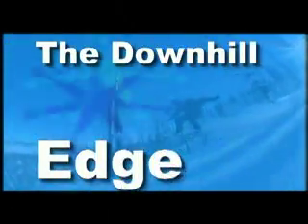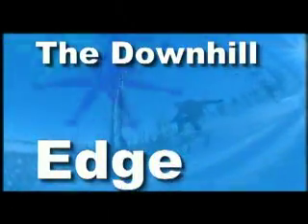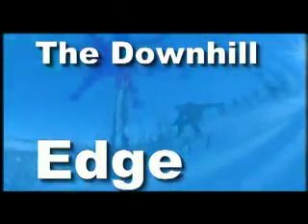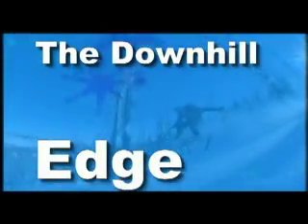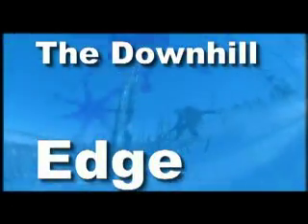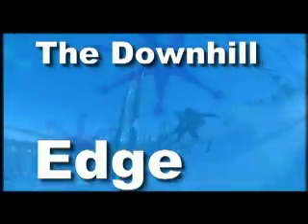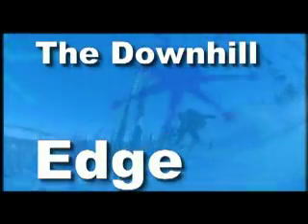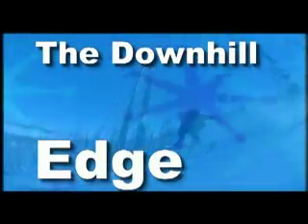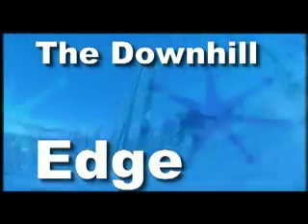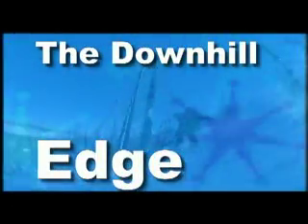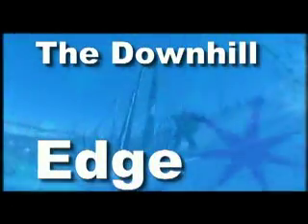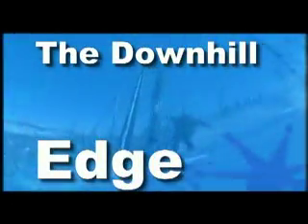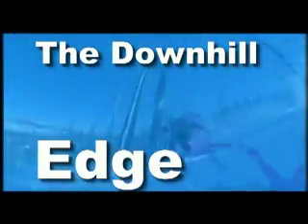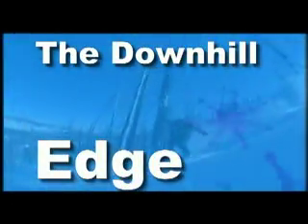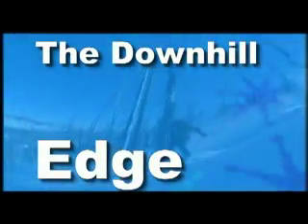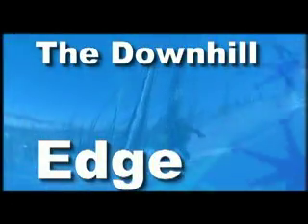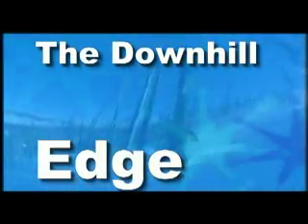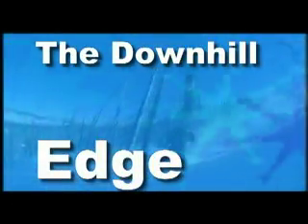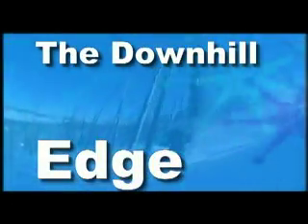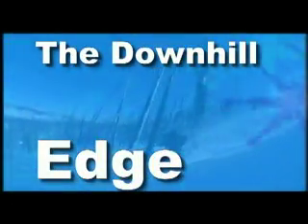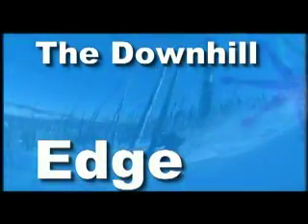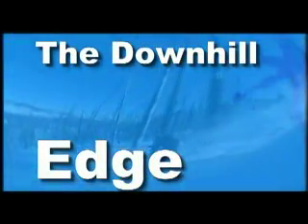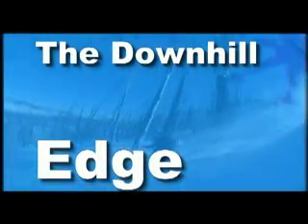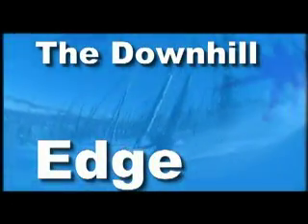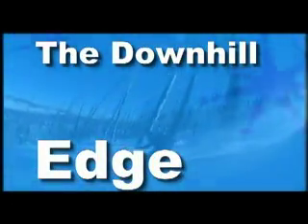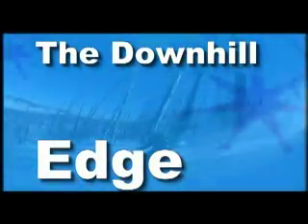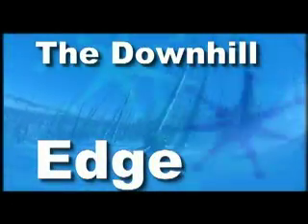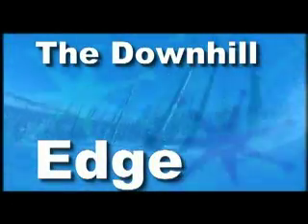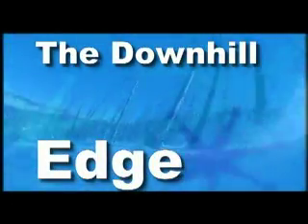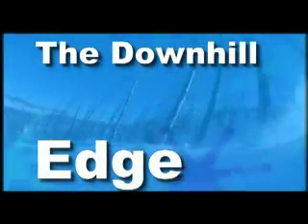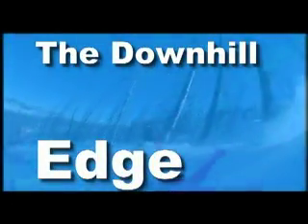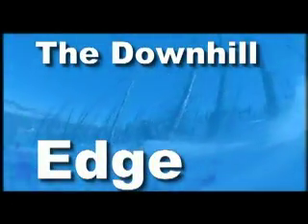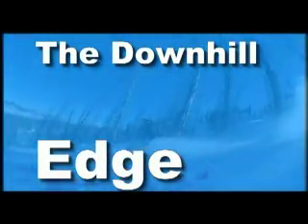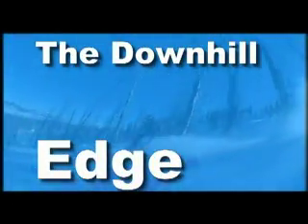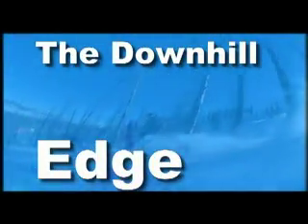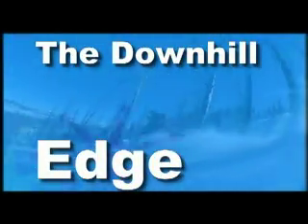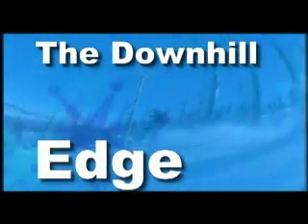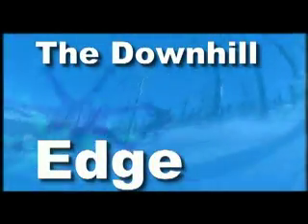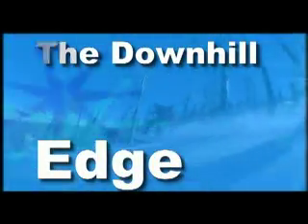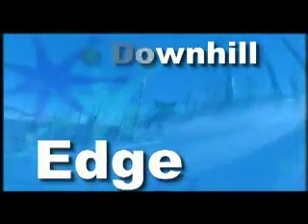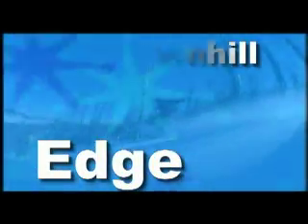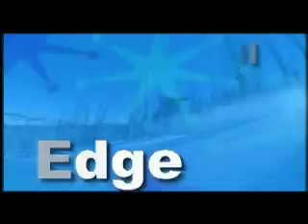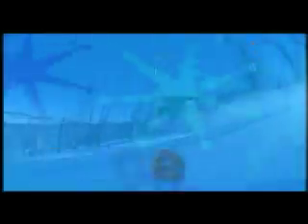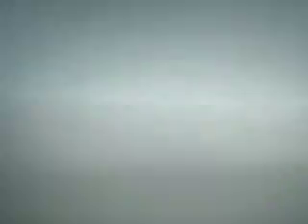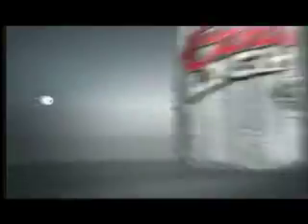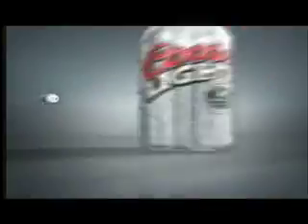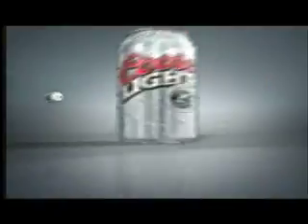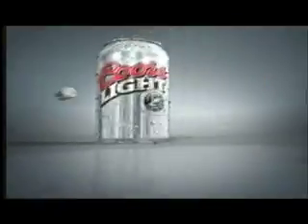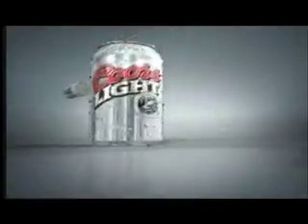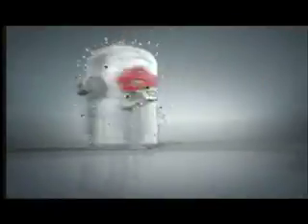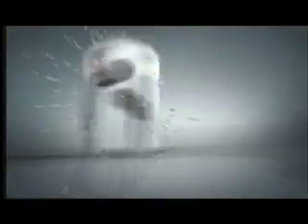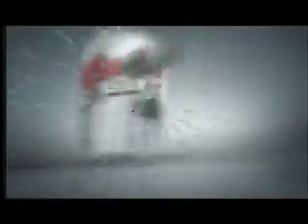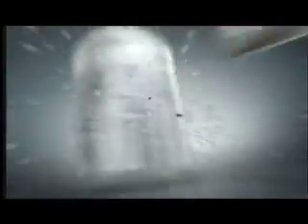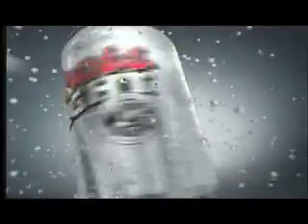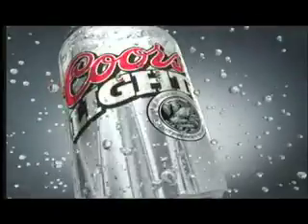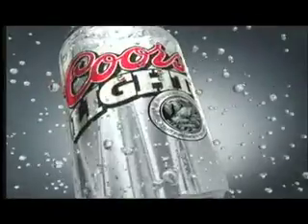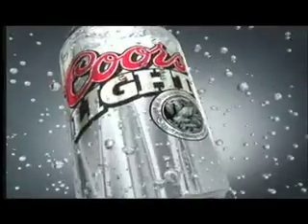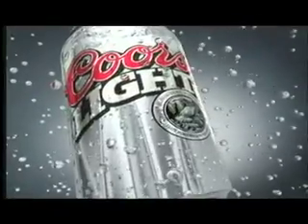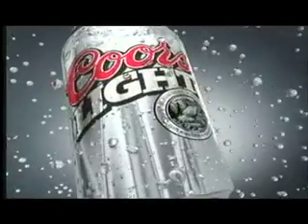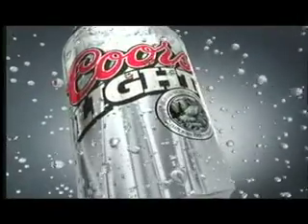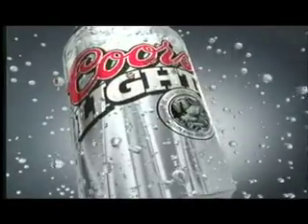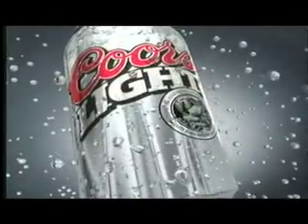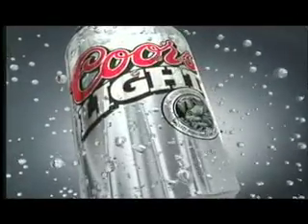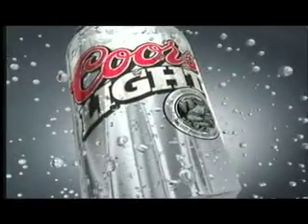Castle Mountain presents the Downhill Edge, brought to you by Coors Light. Who wants a cold one?